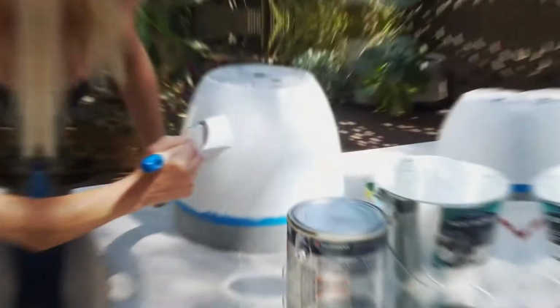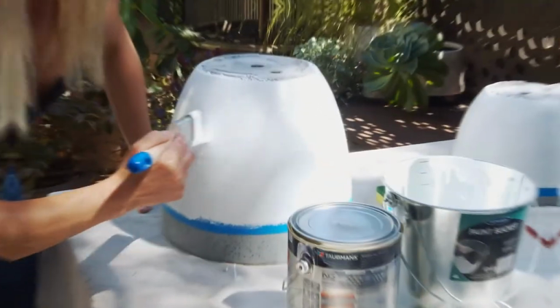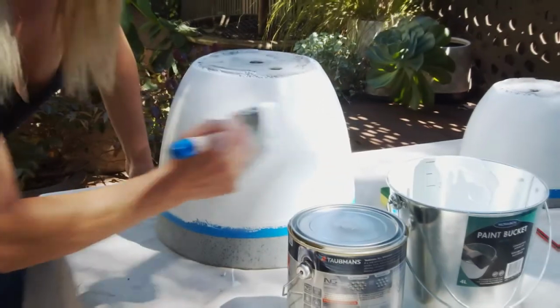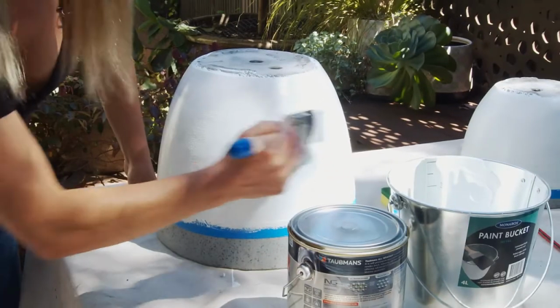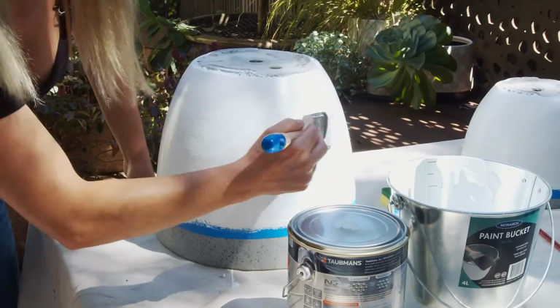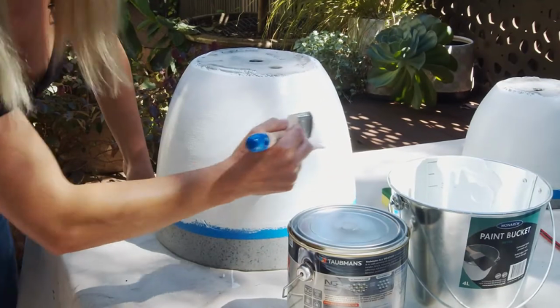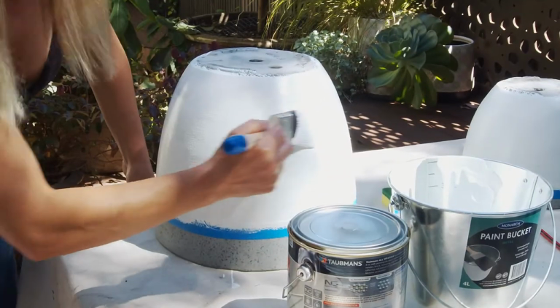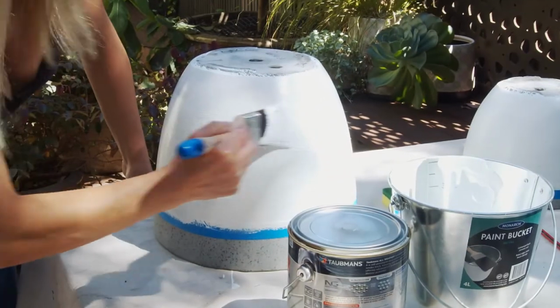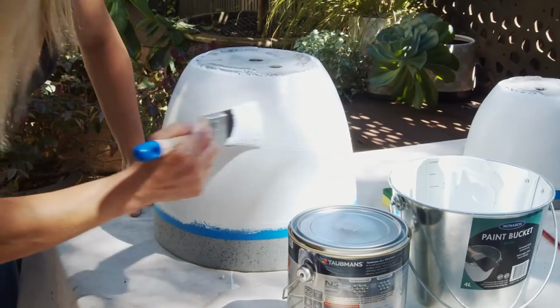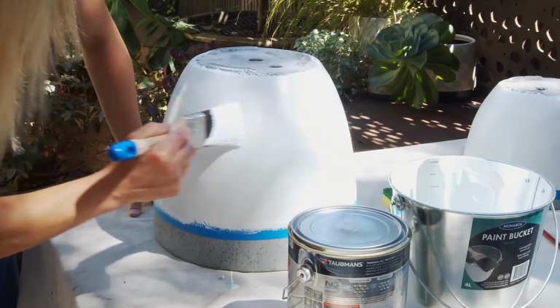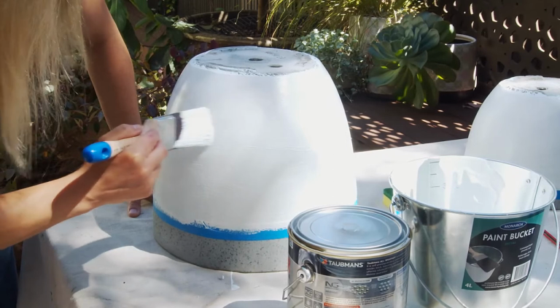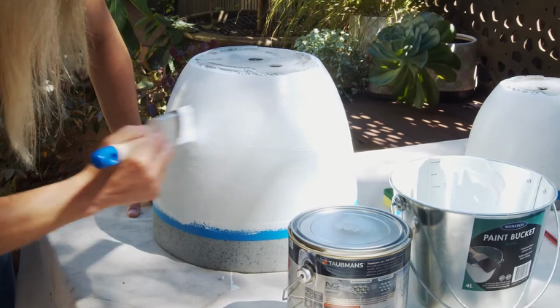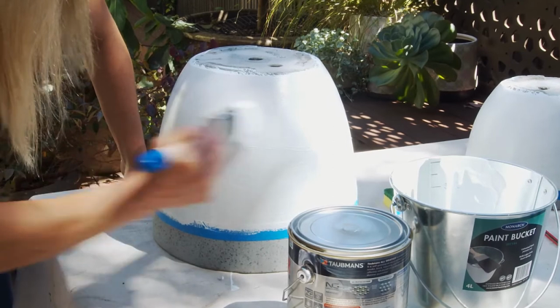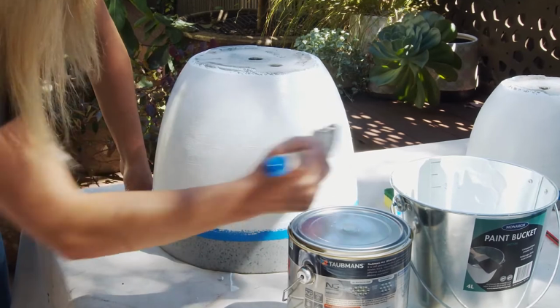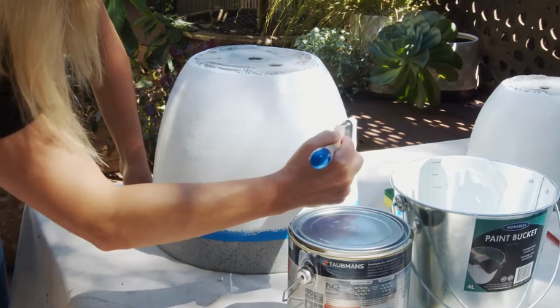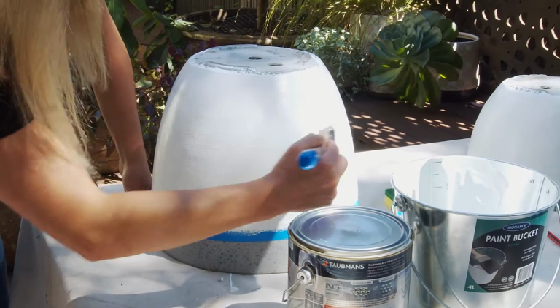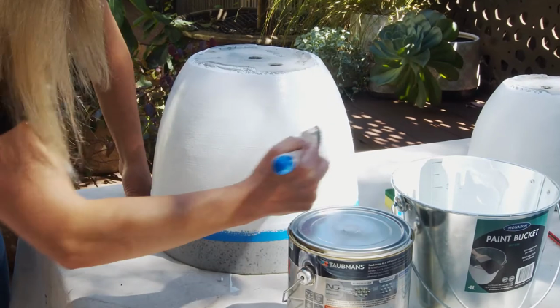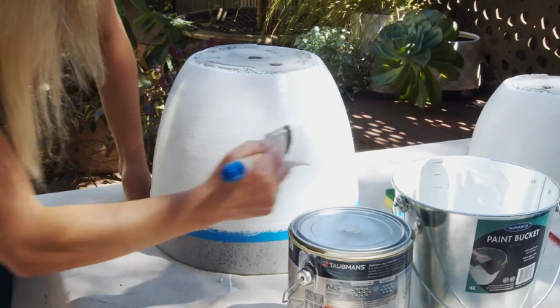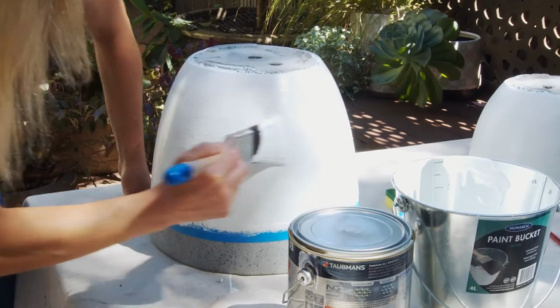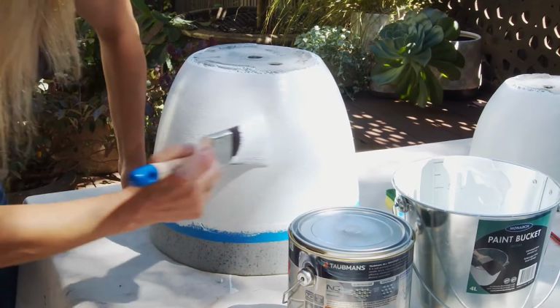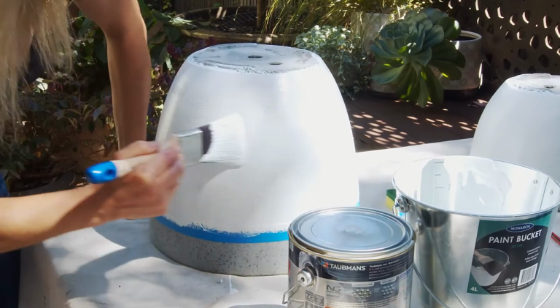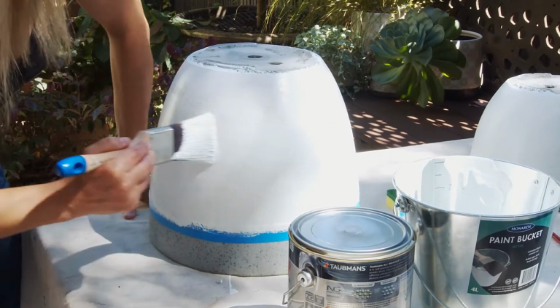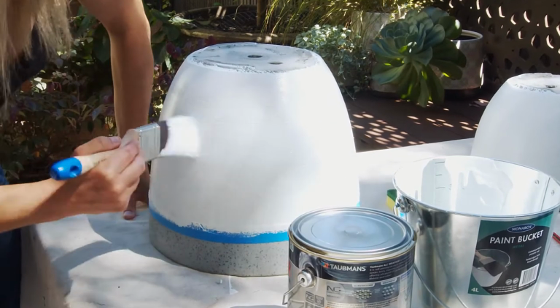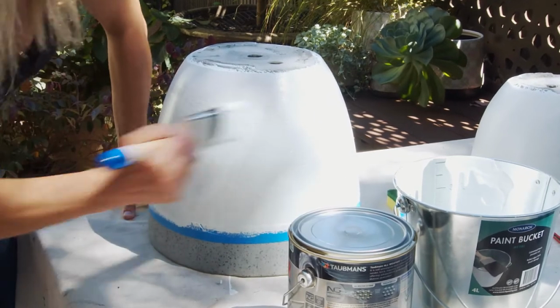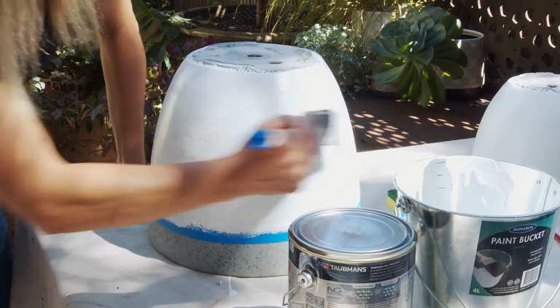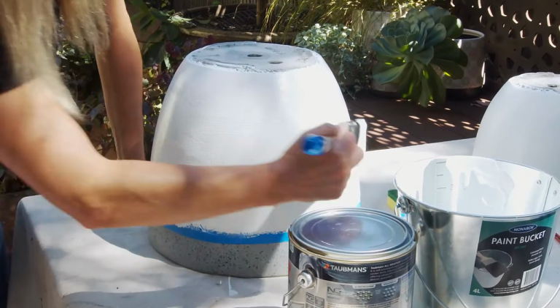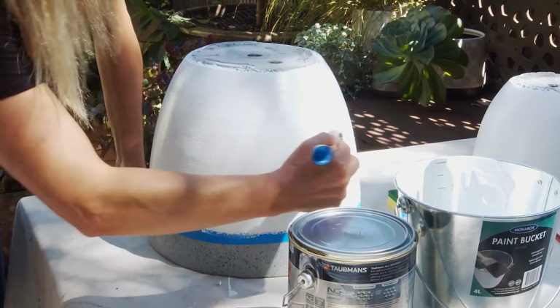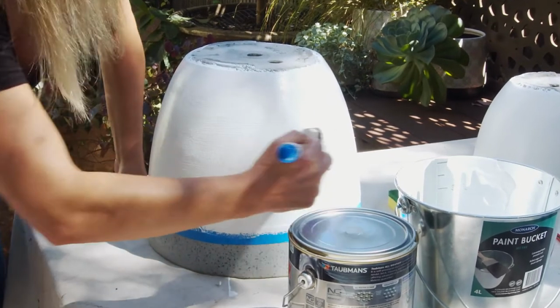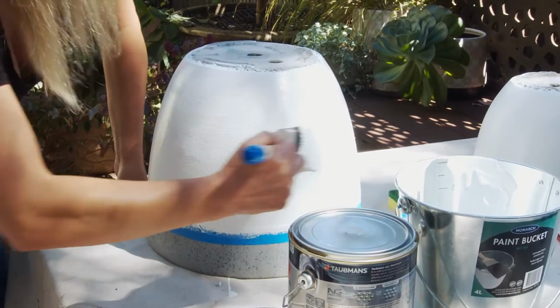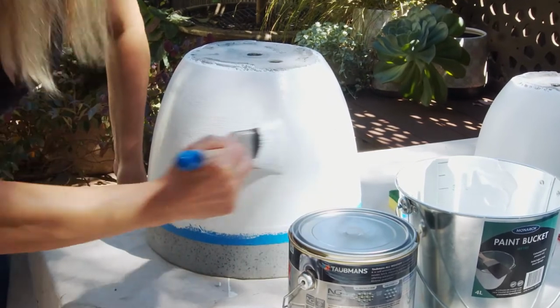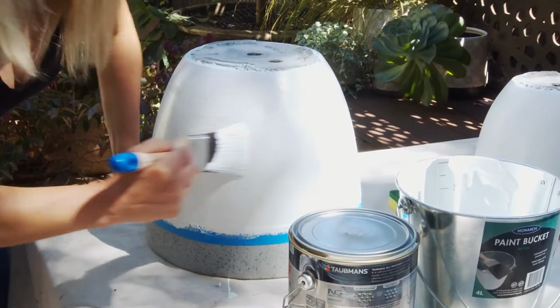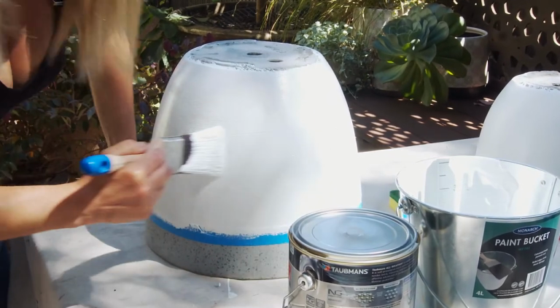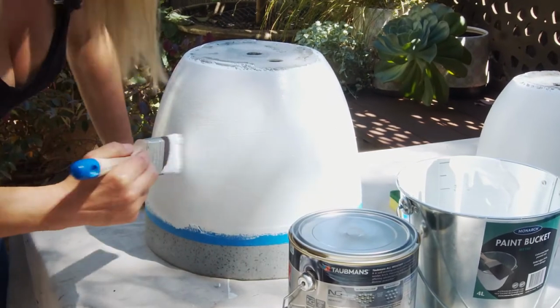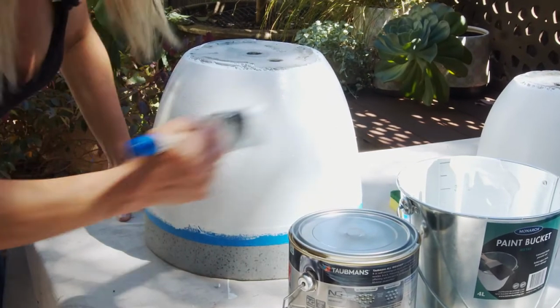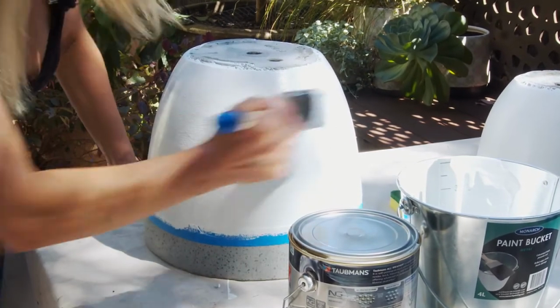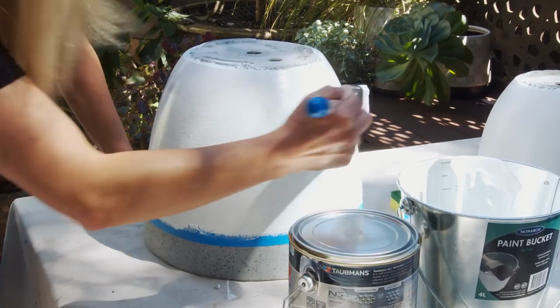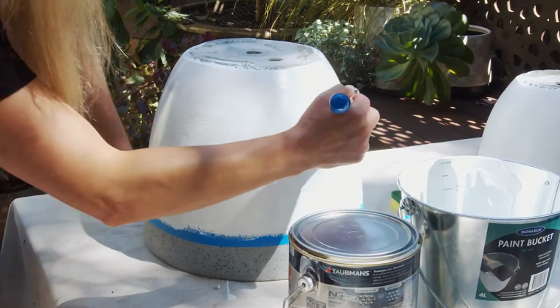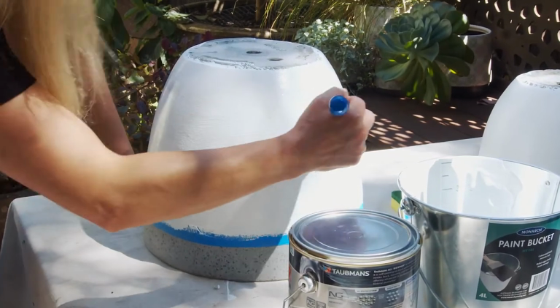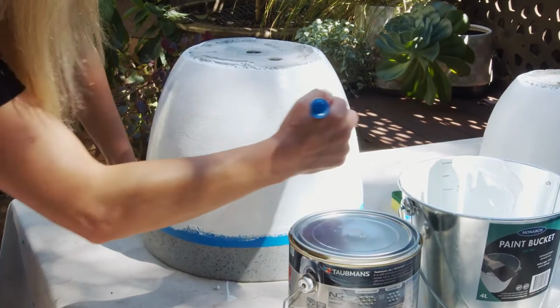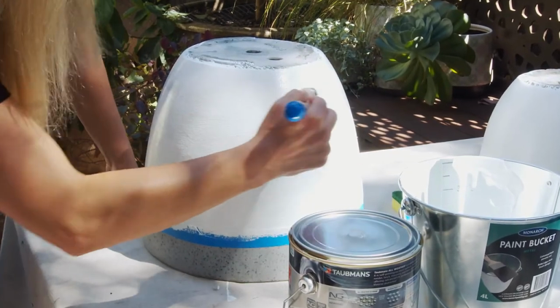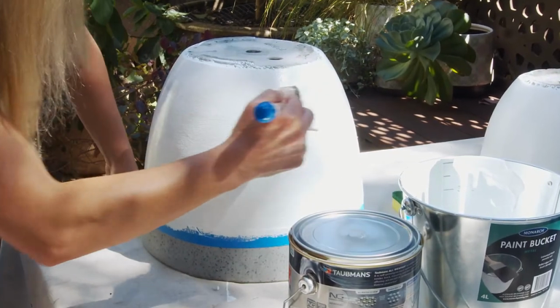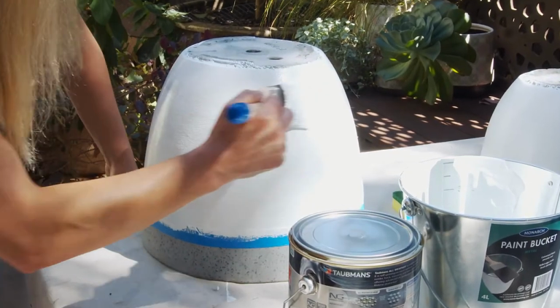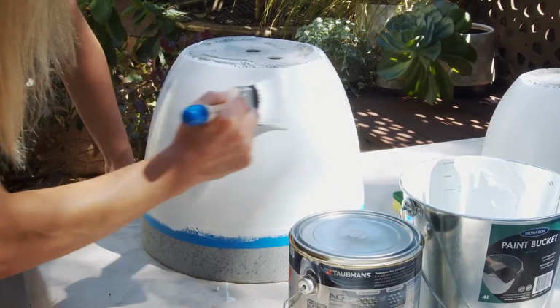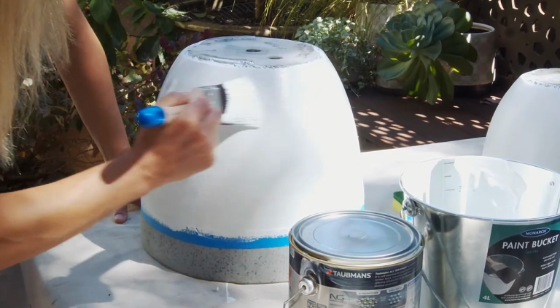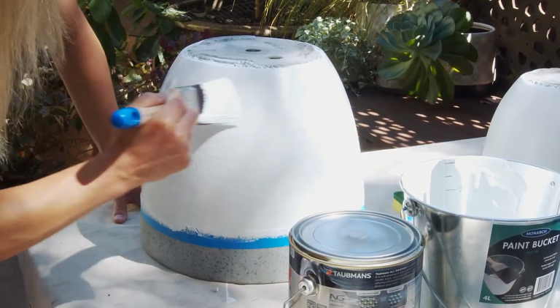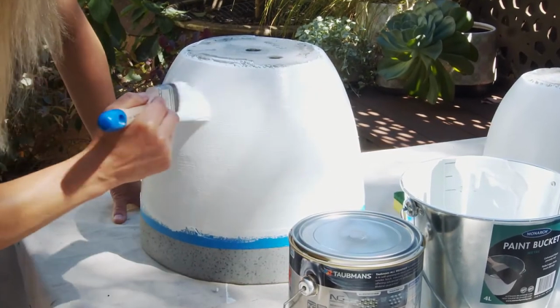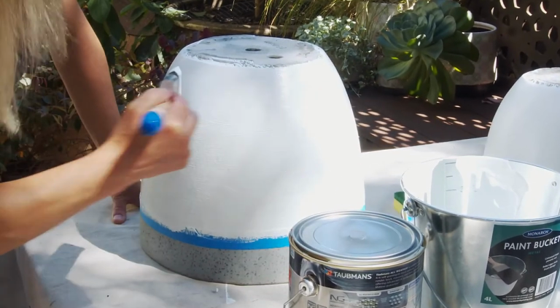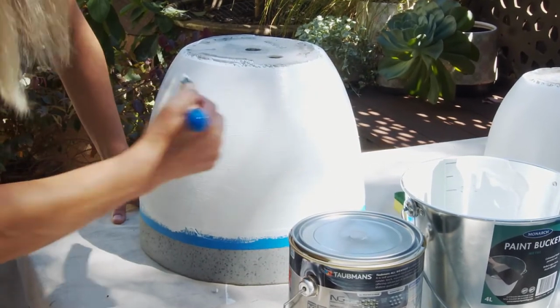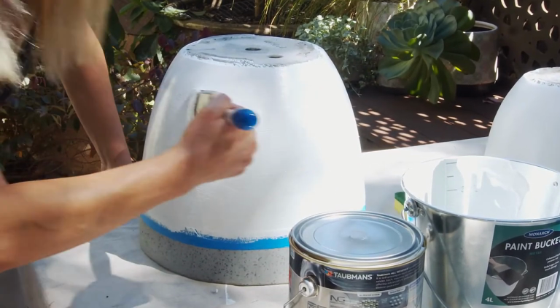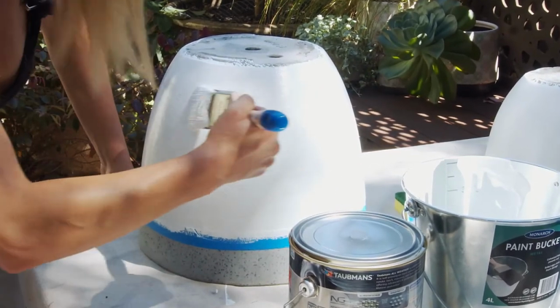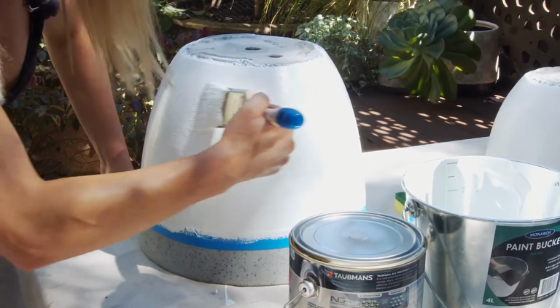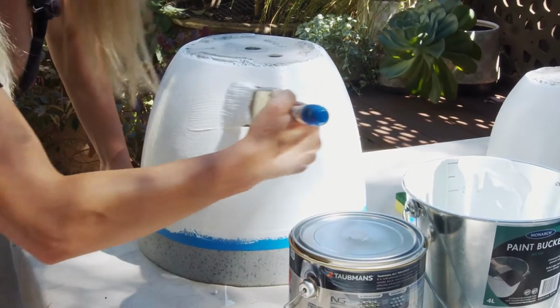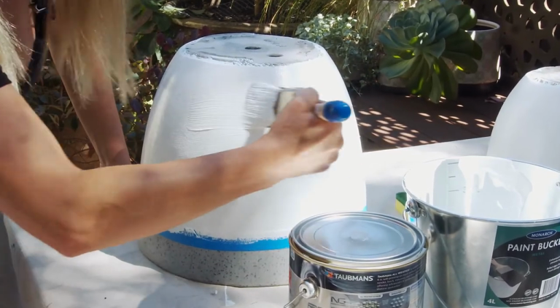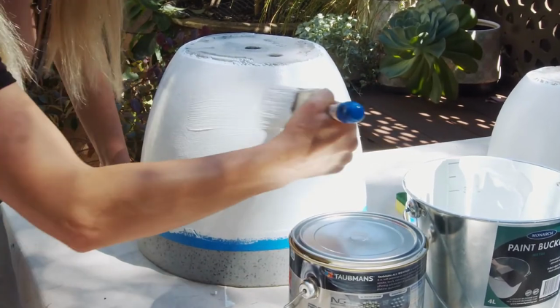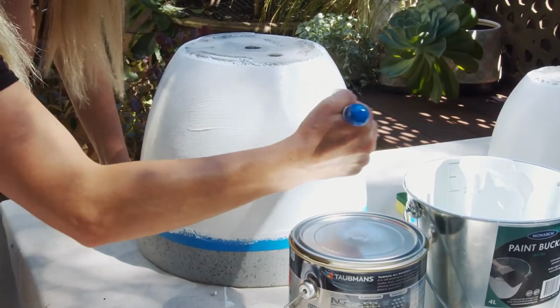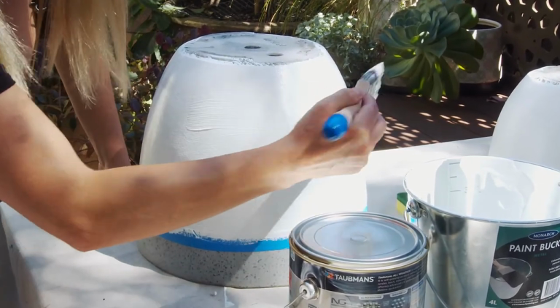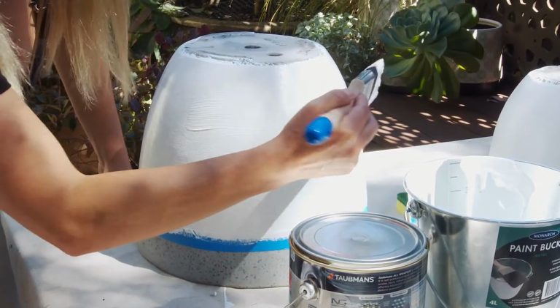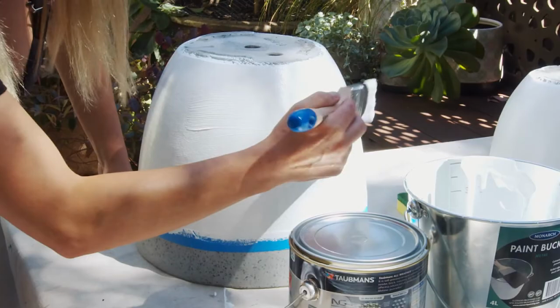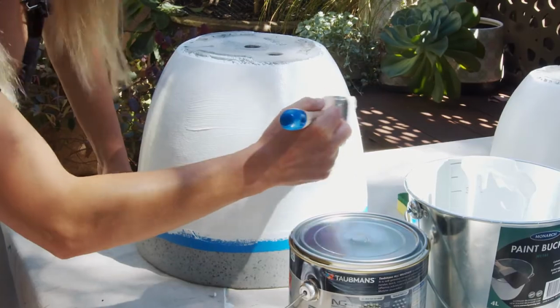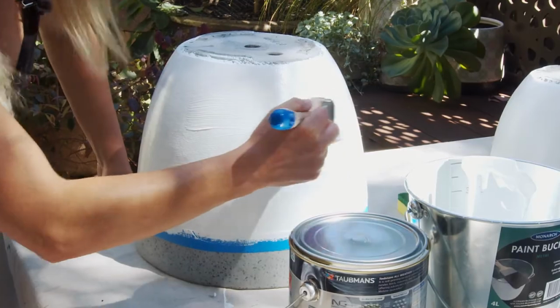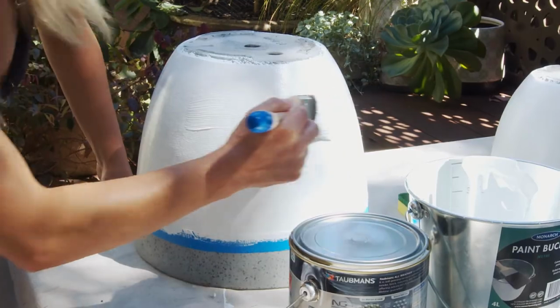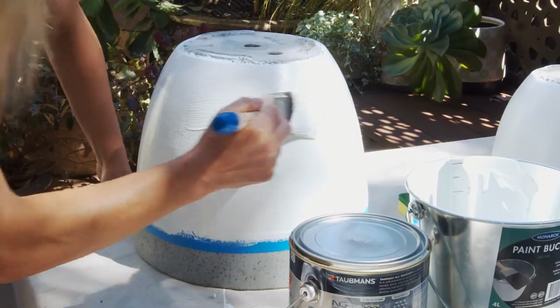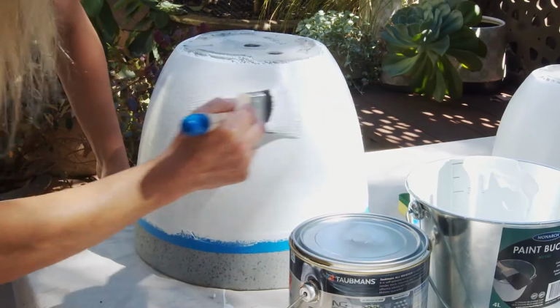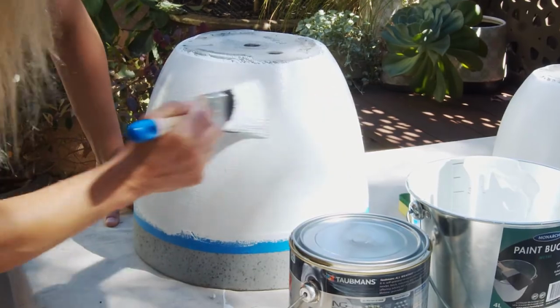By the way, how smooth is this finish using Monarch's walls, doors and trims brush? Just a great all-purpose brush.